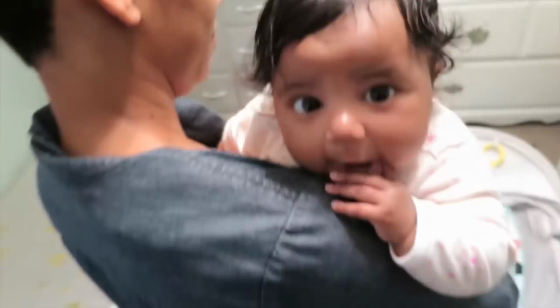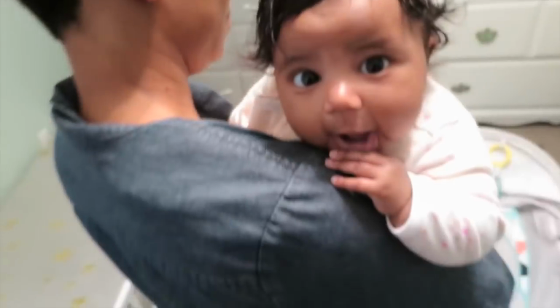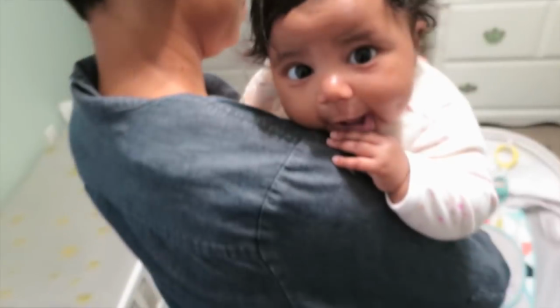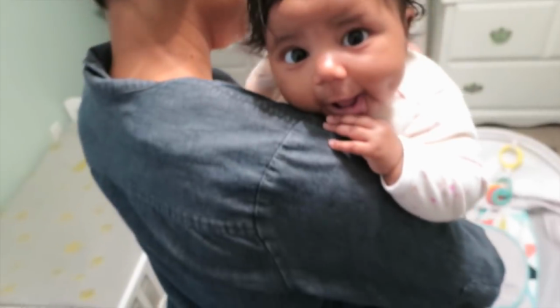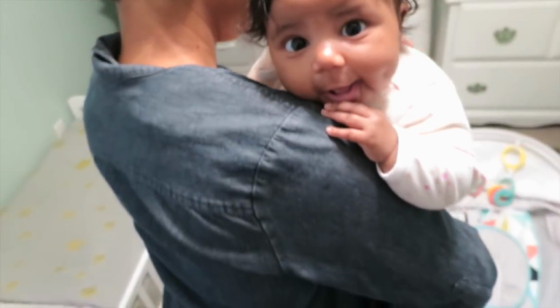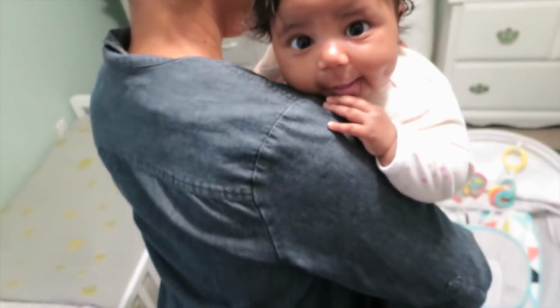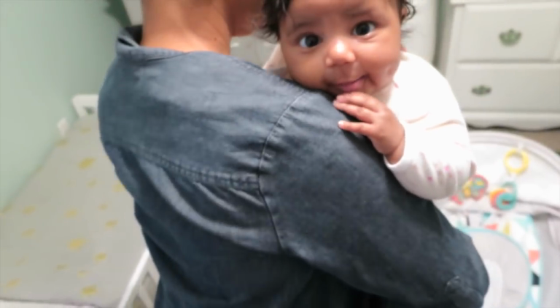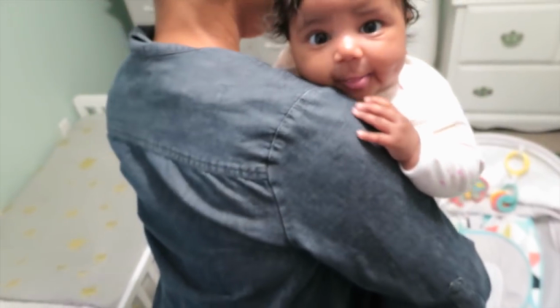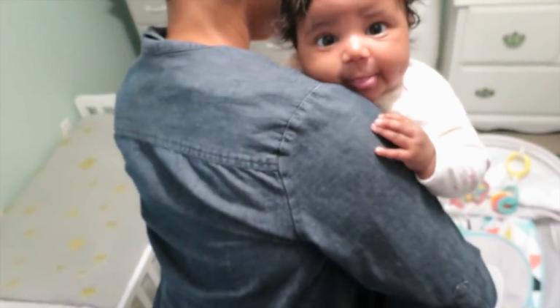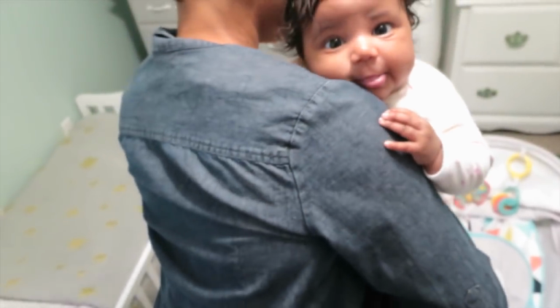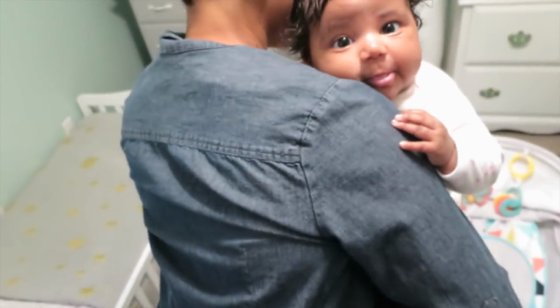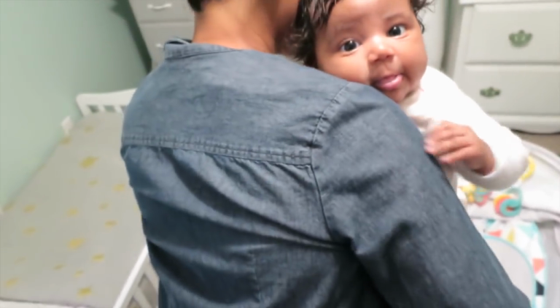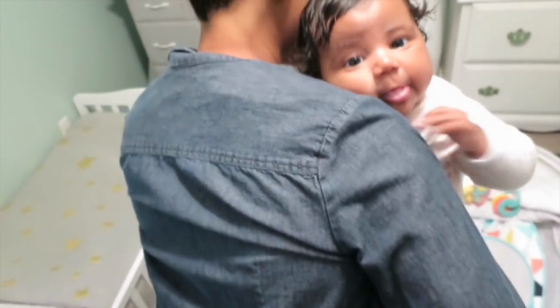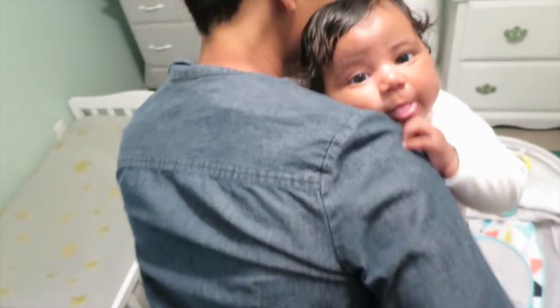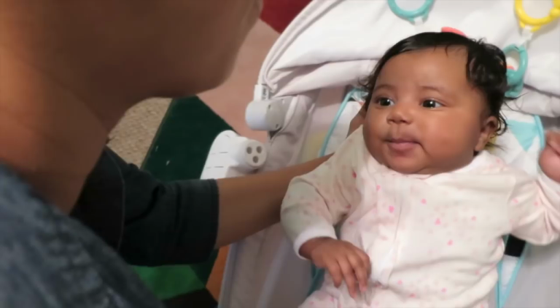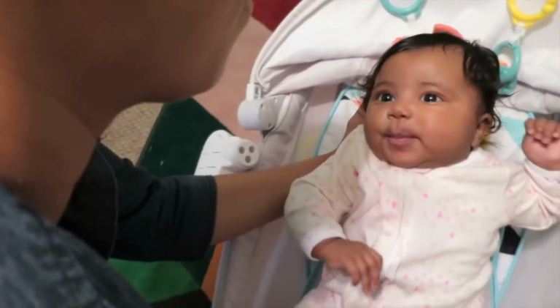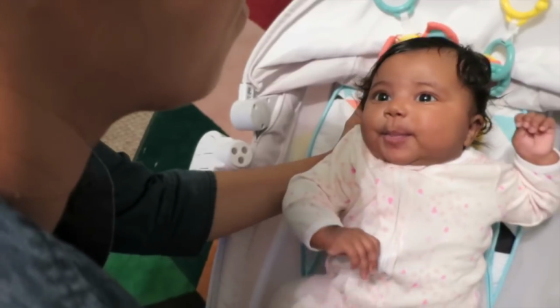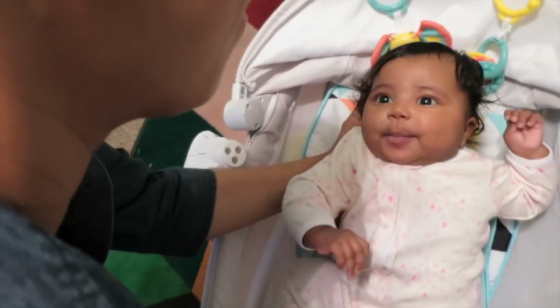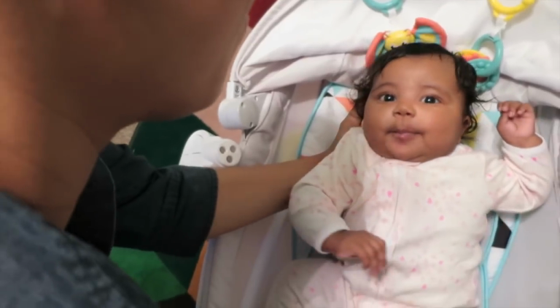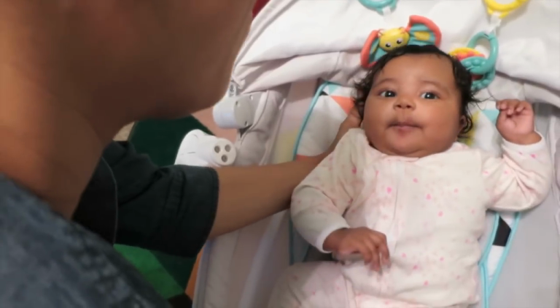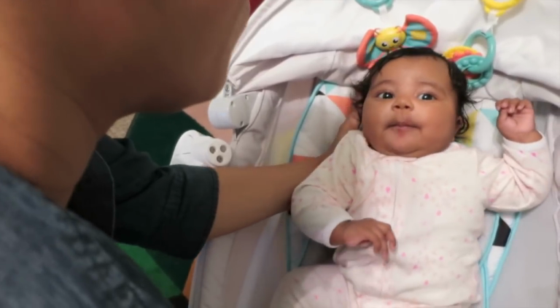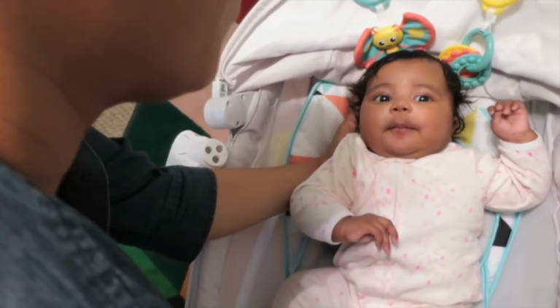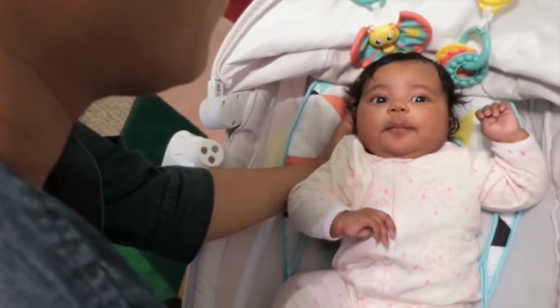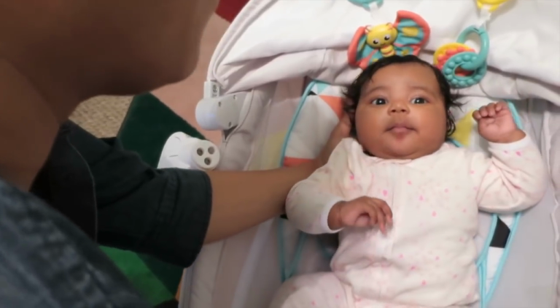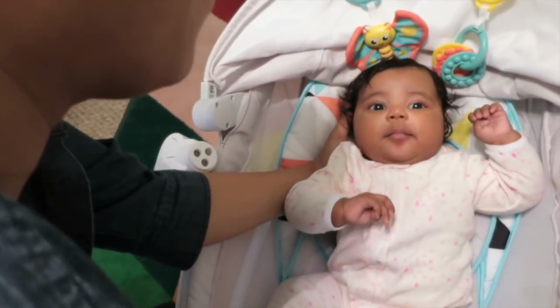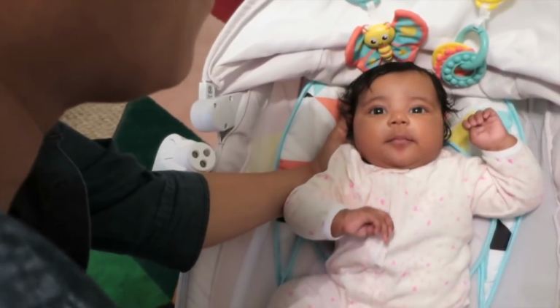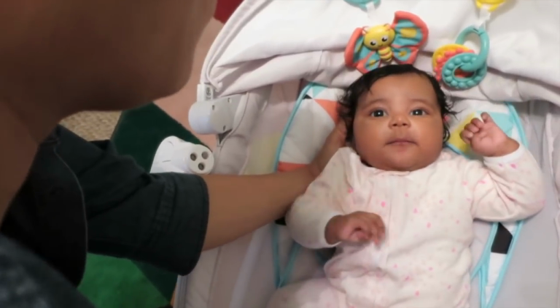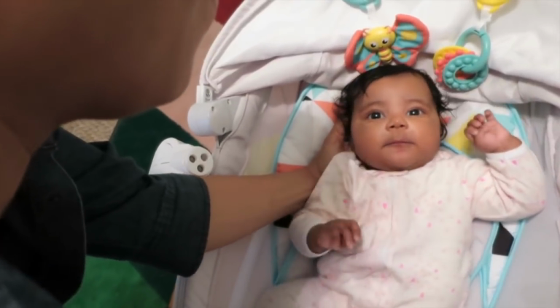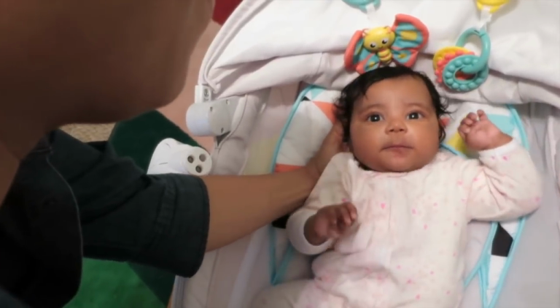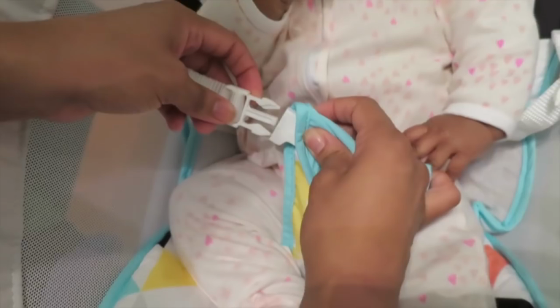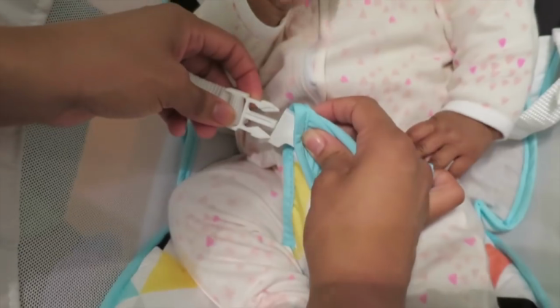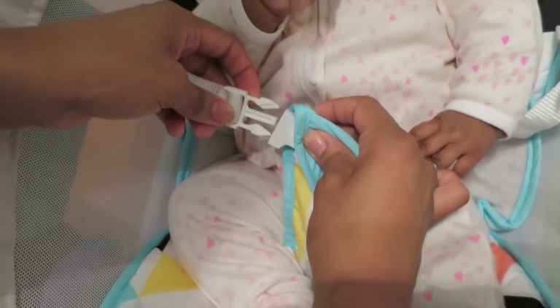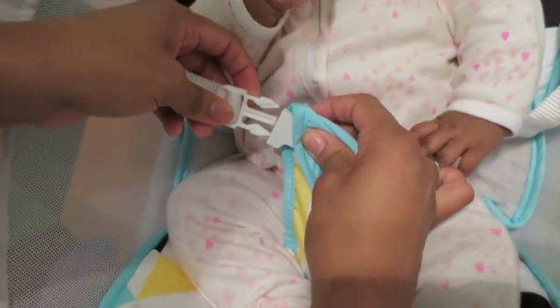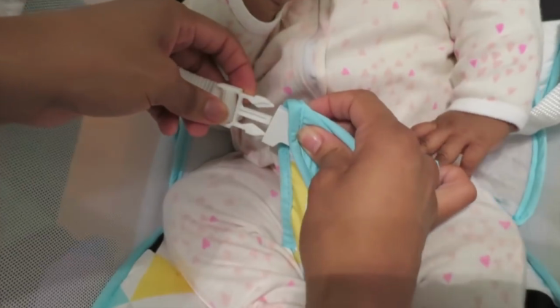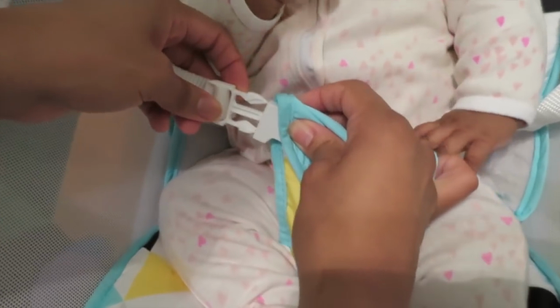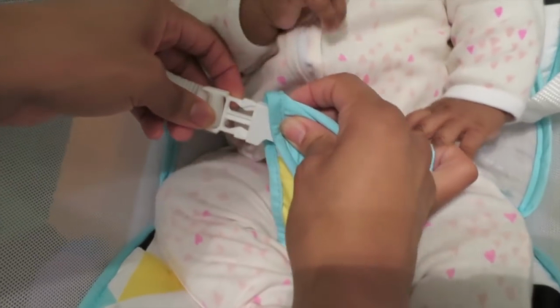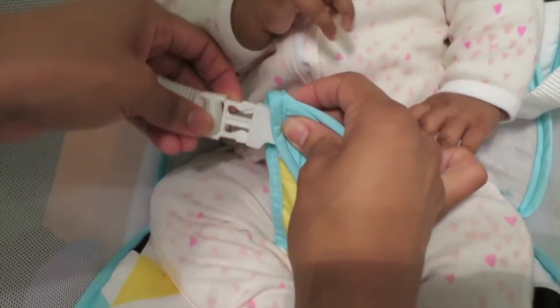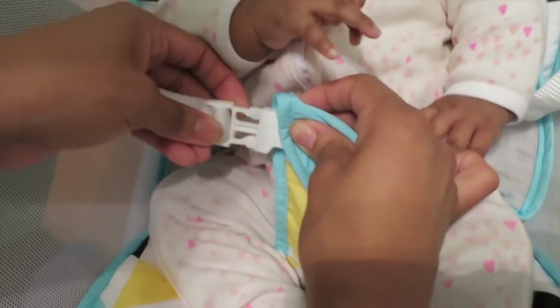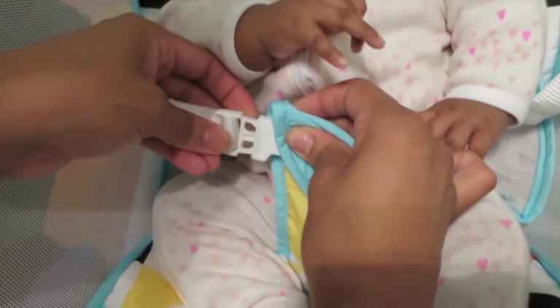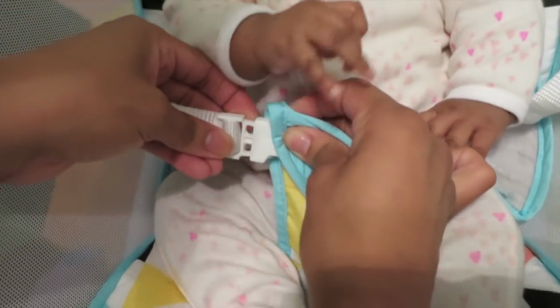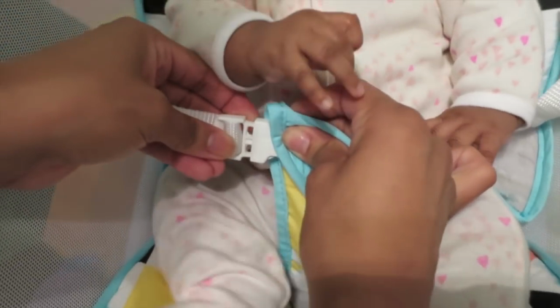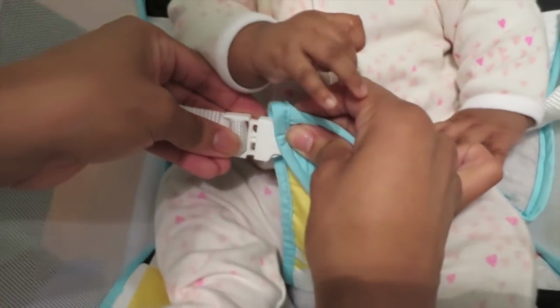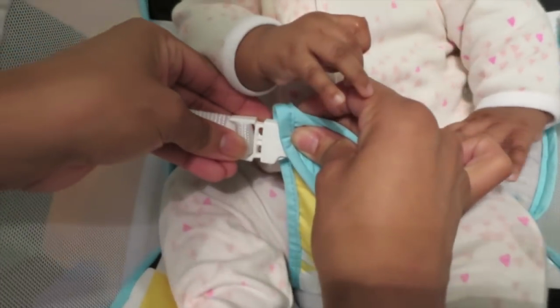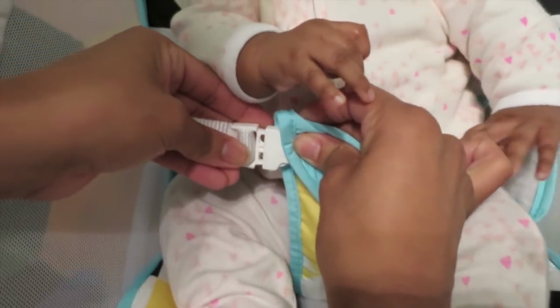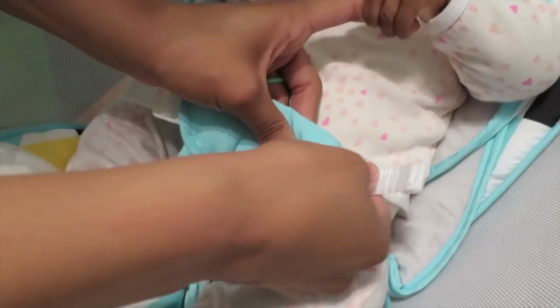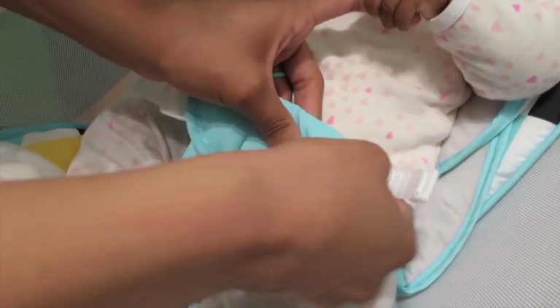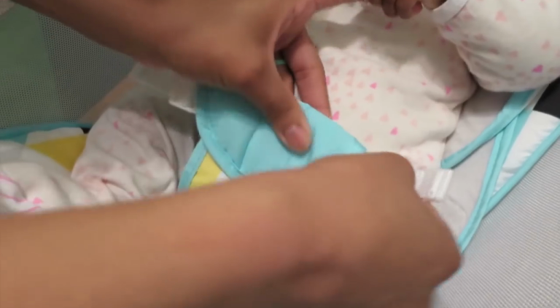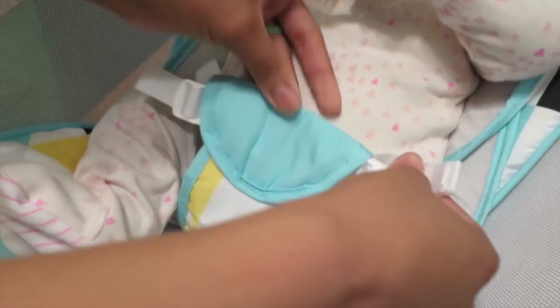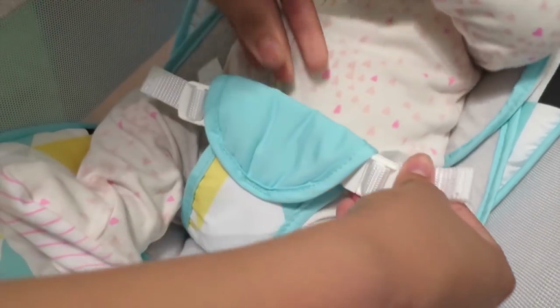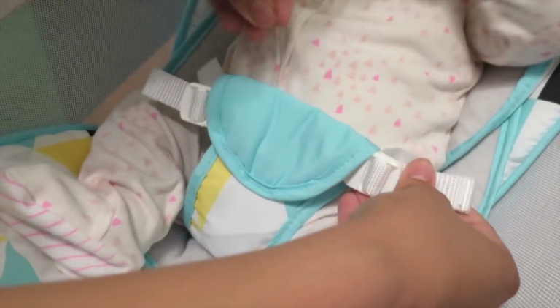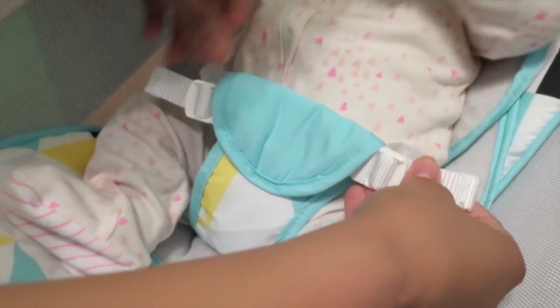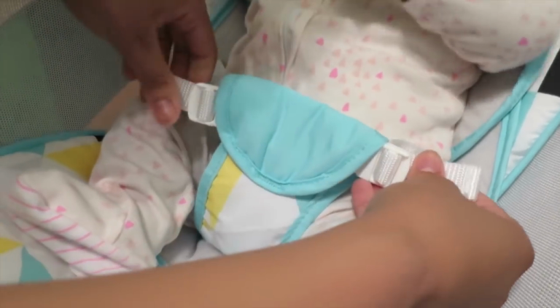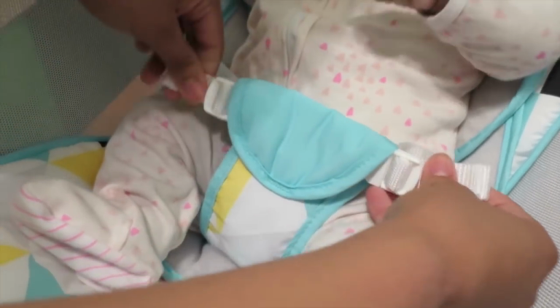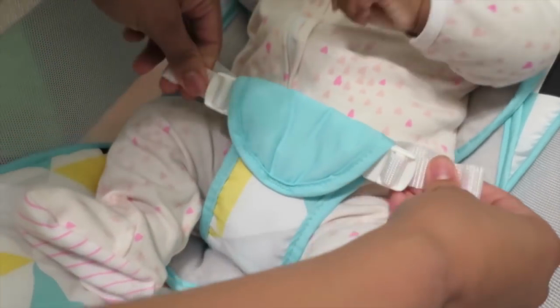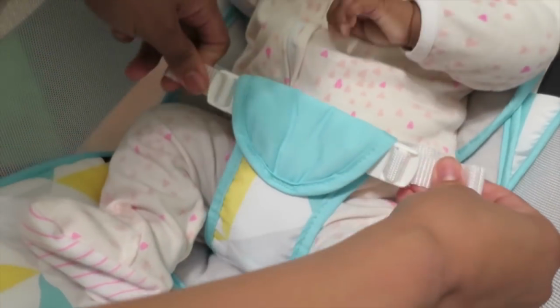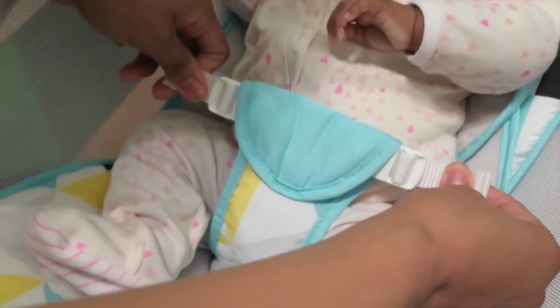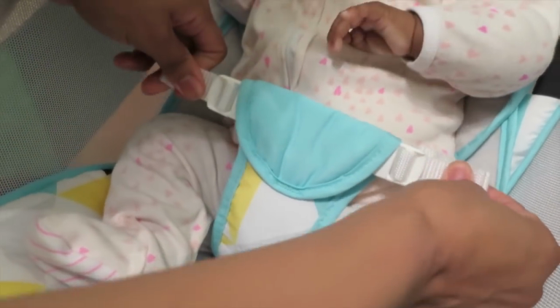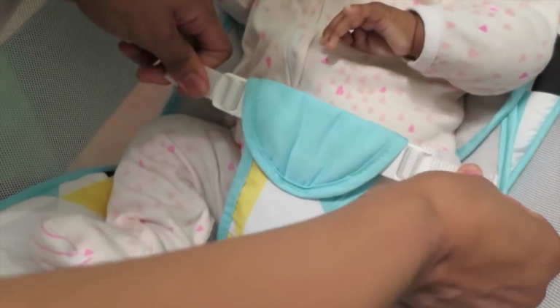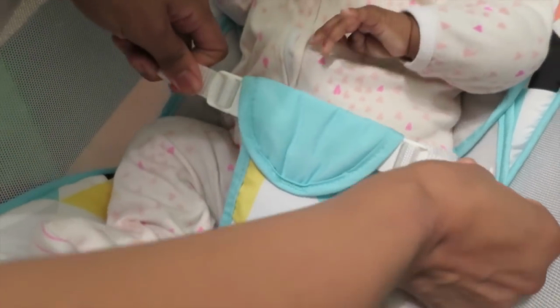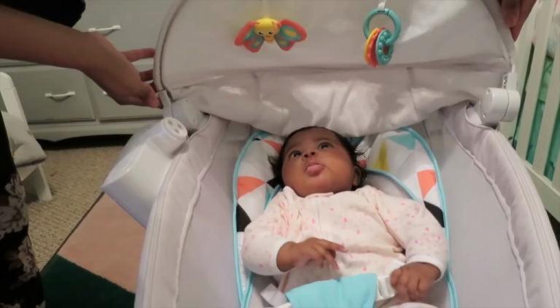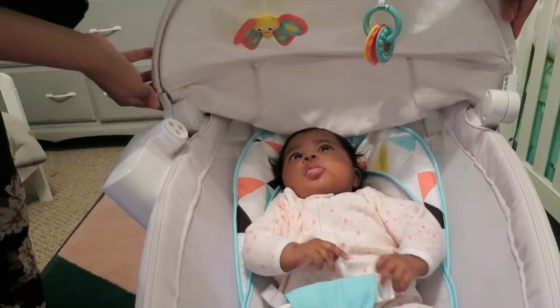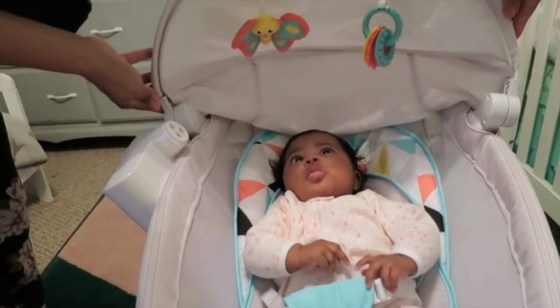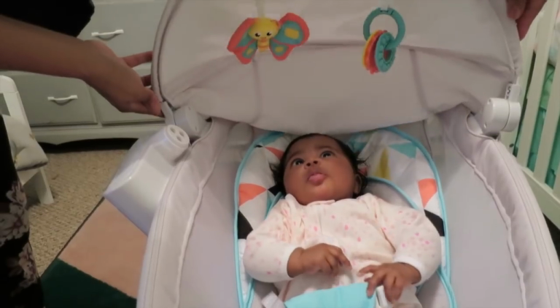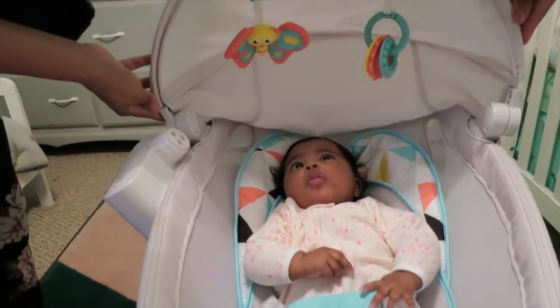Hi my lovies! Our sponsor Fisher-Price partnered with us in the making of this video. Hope you enjoy!